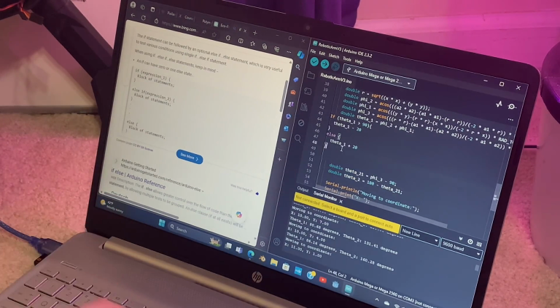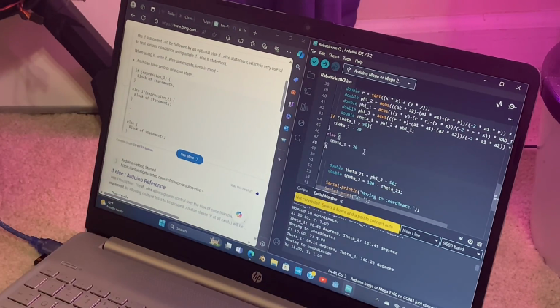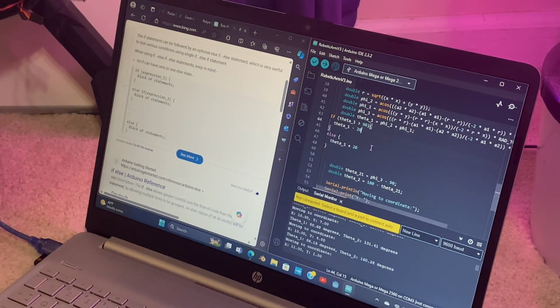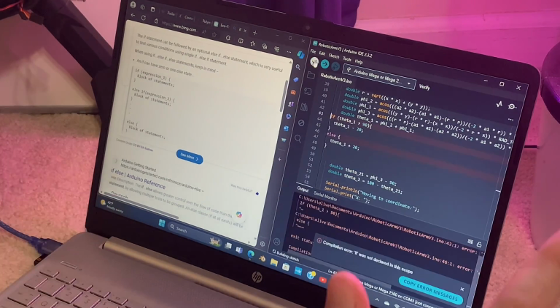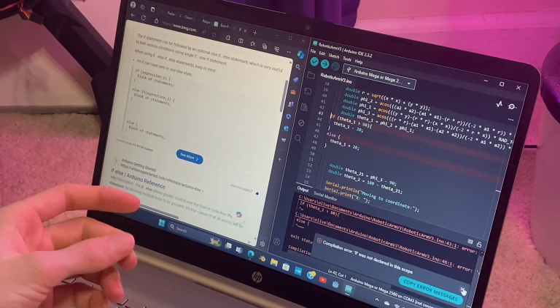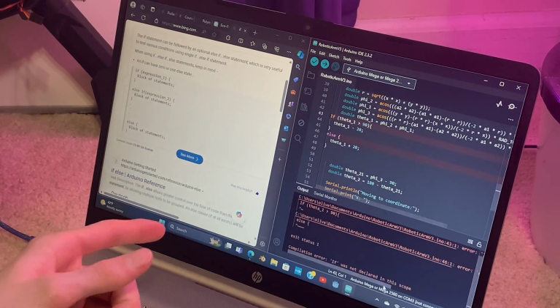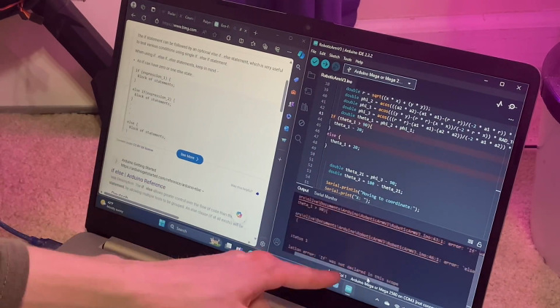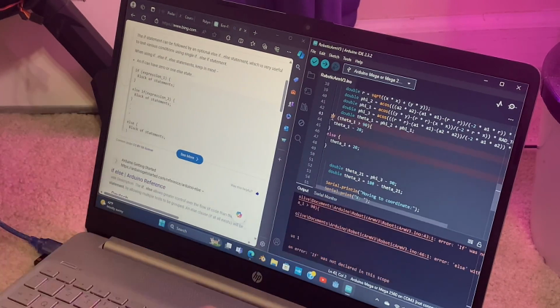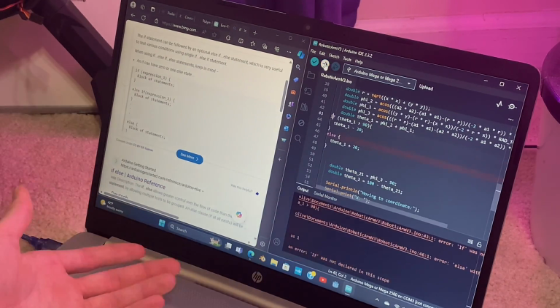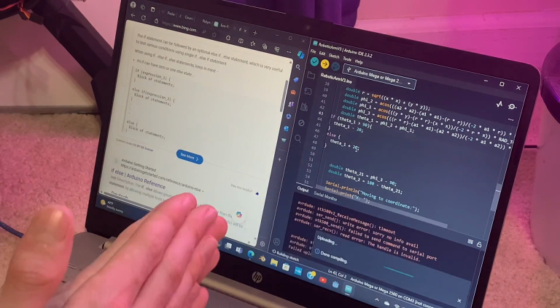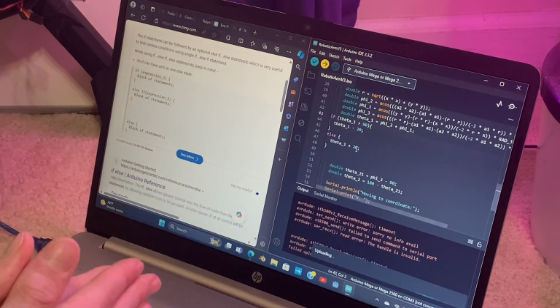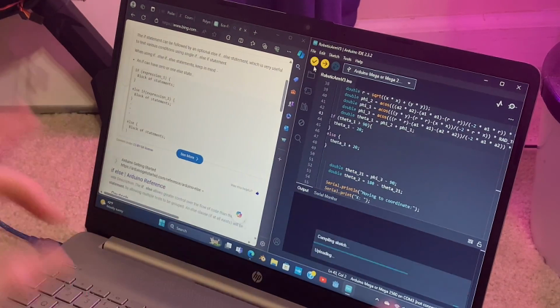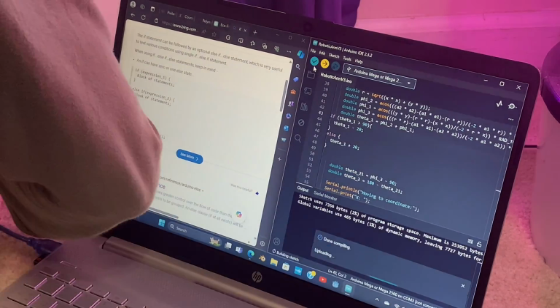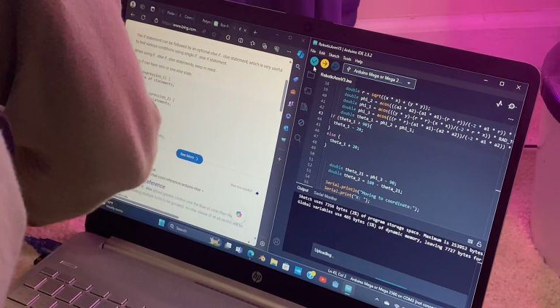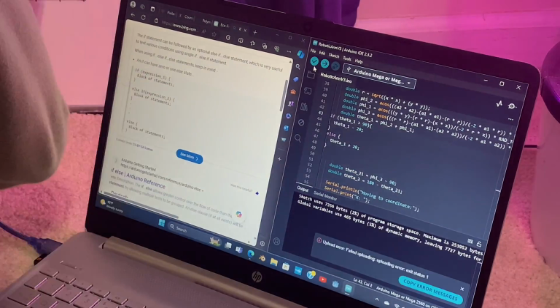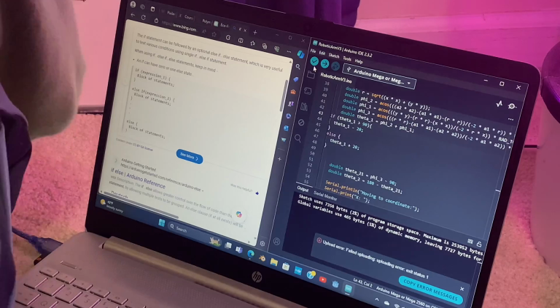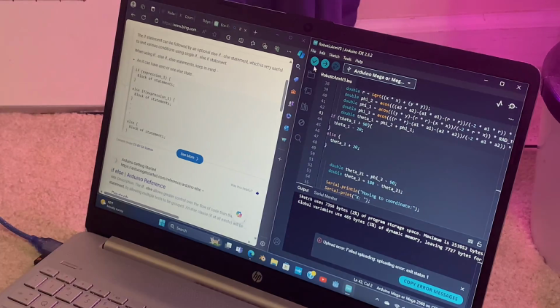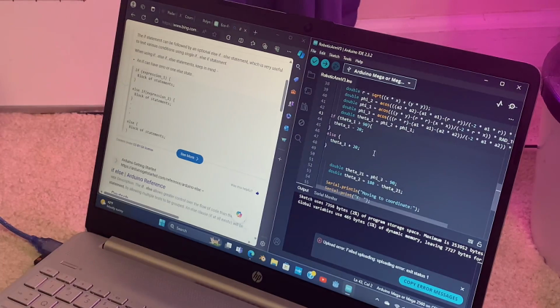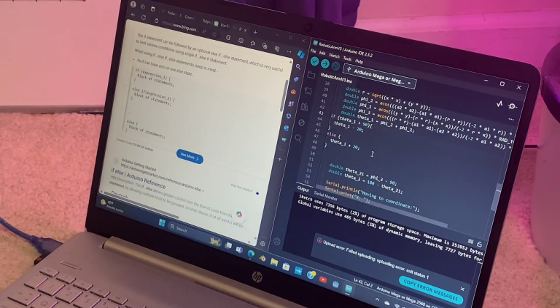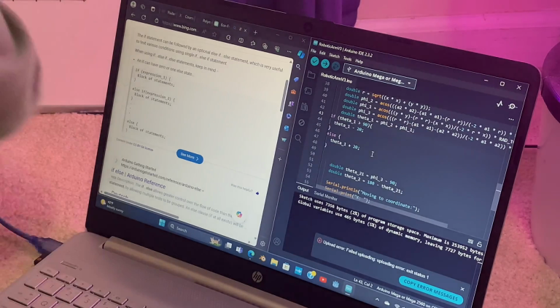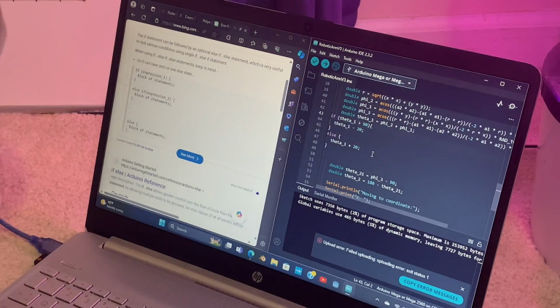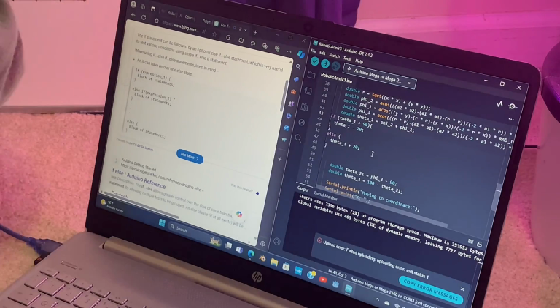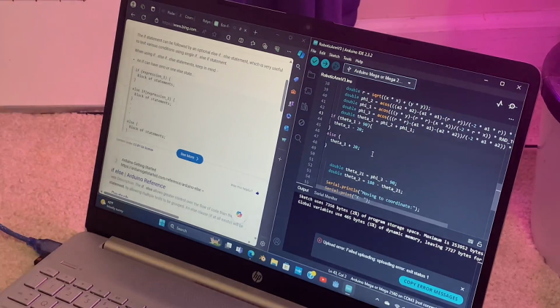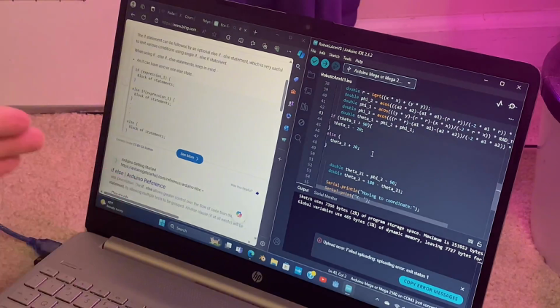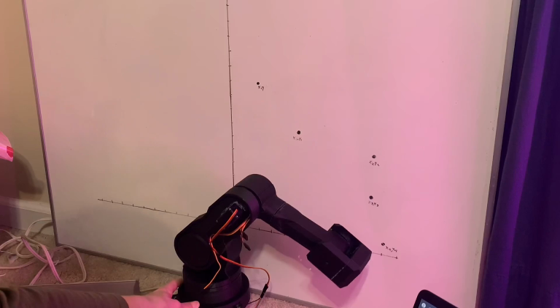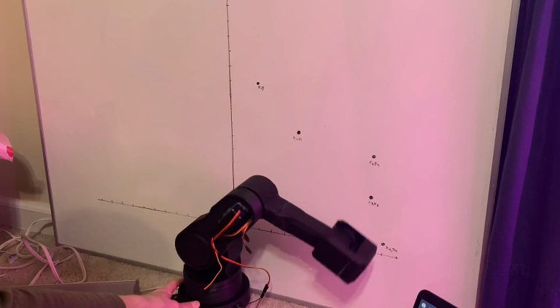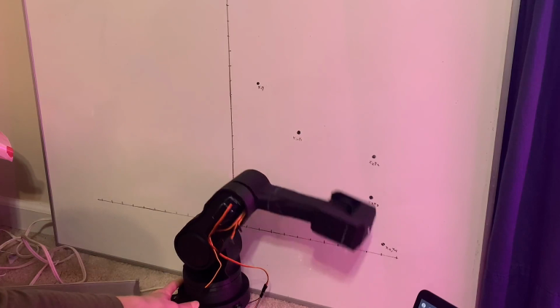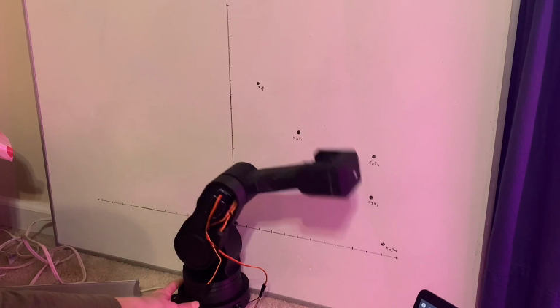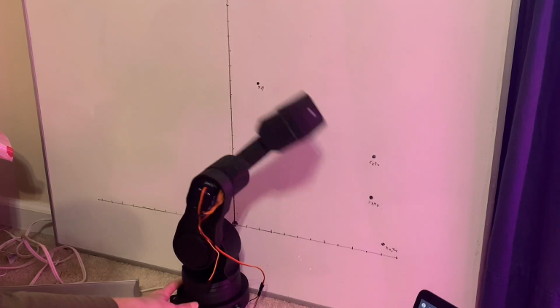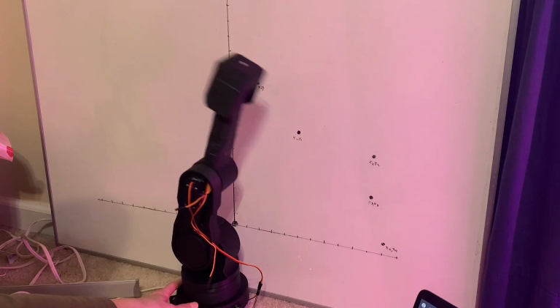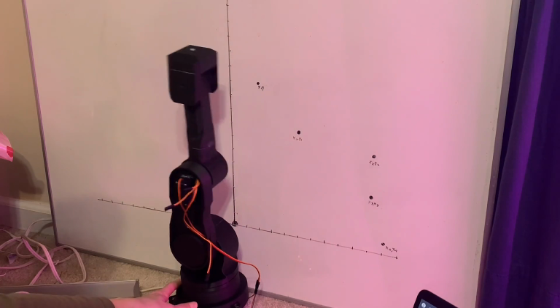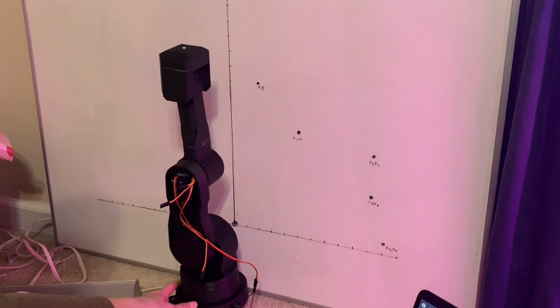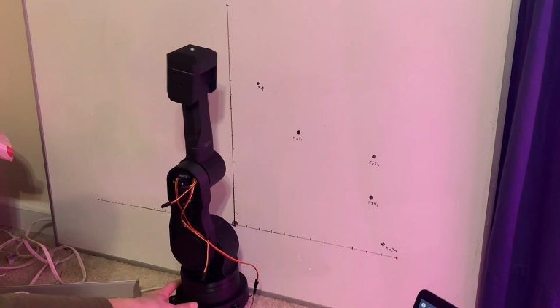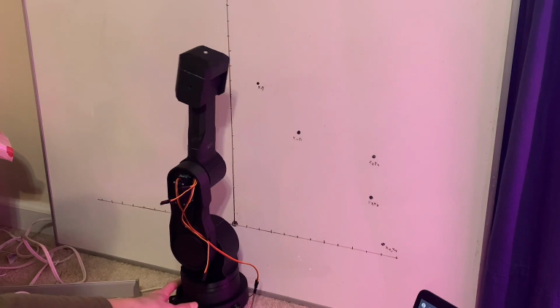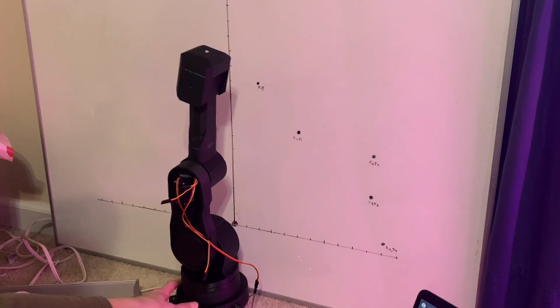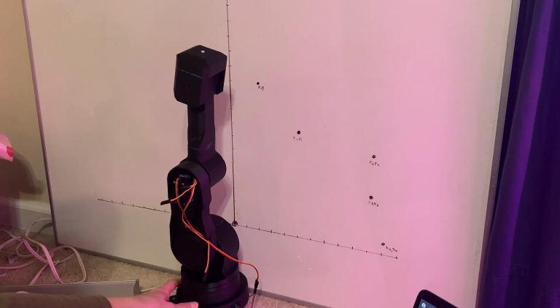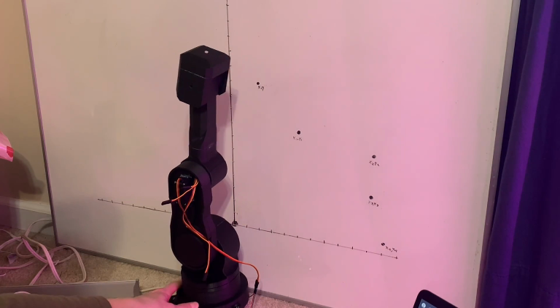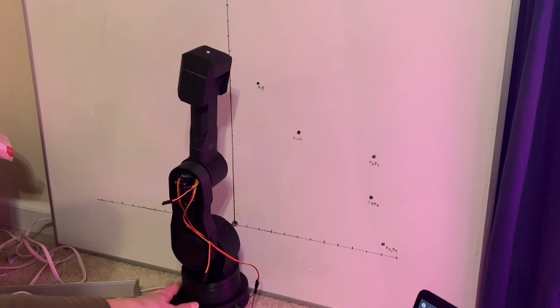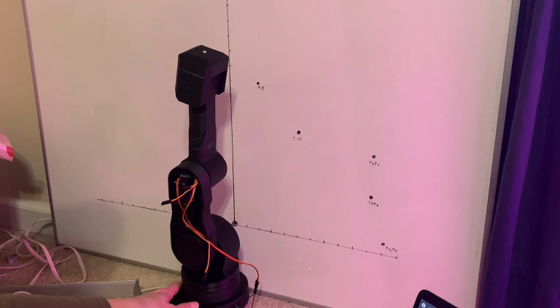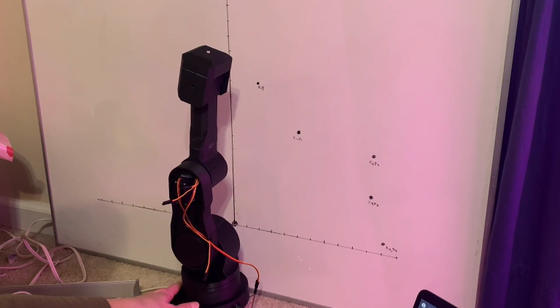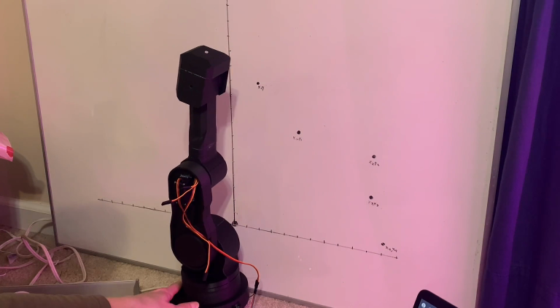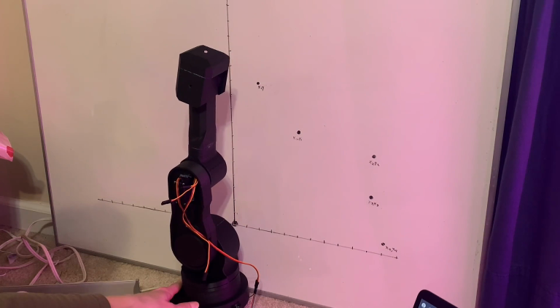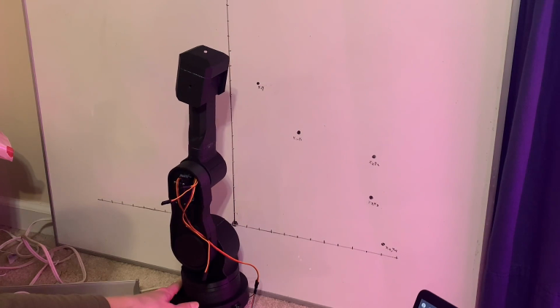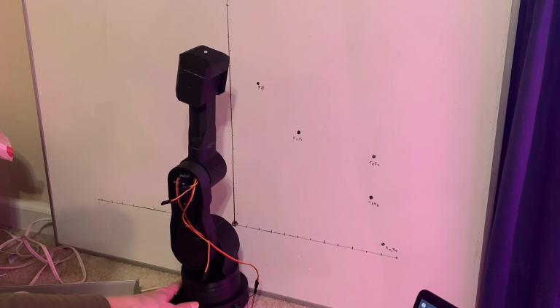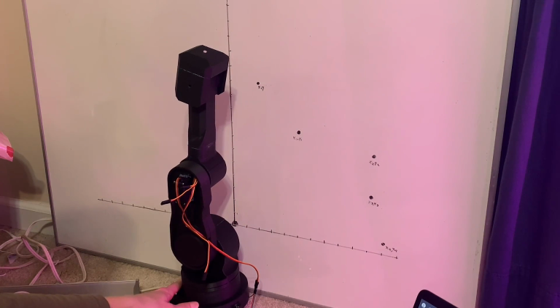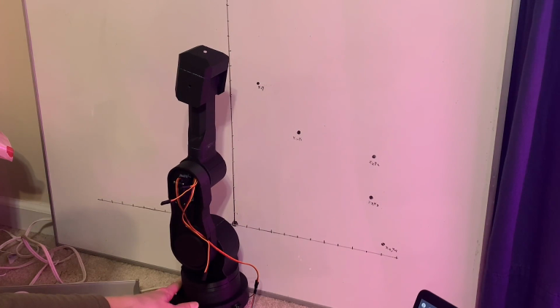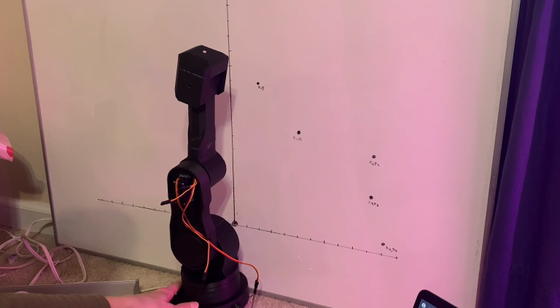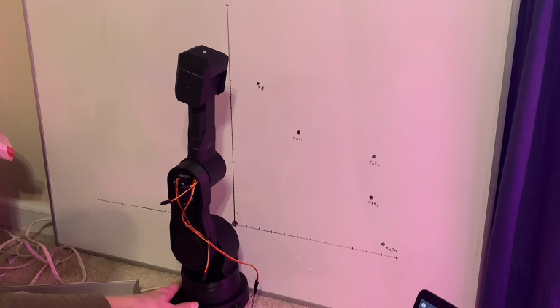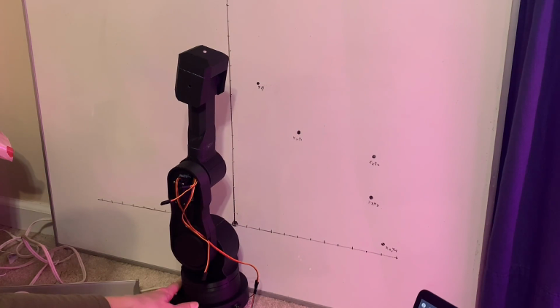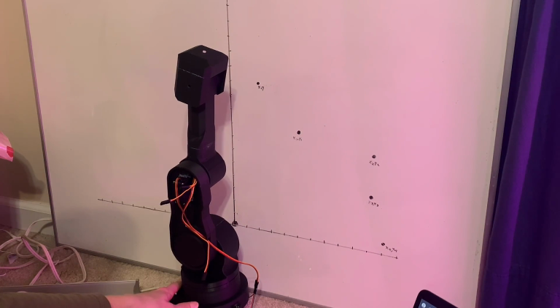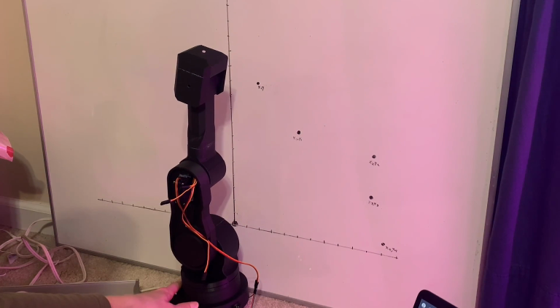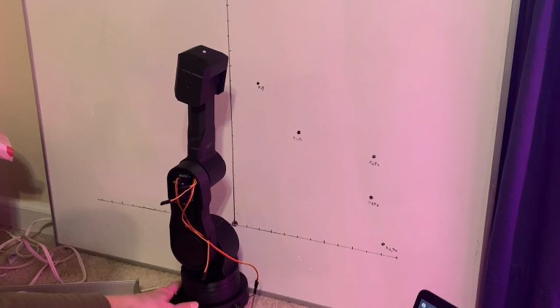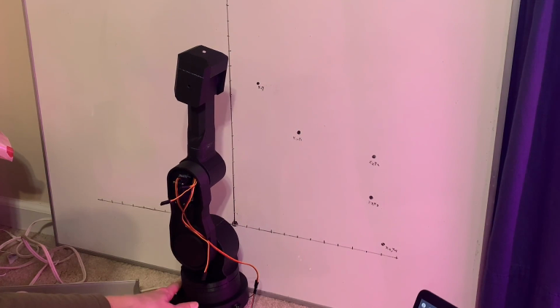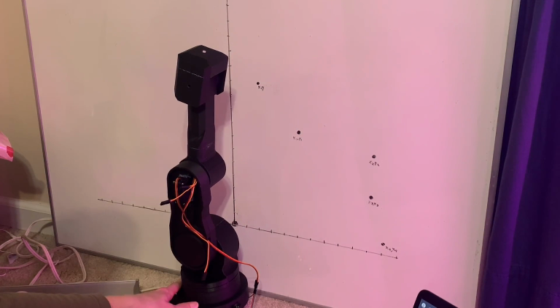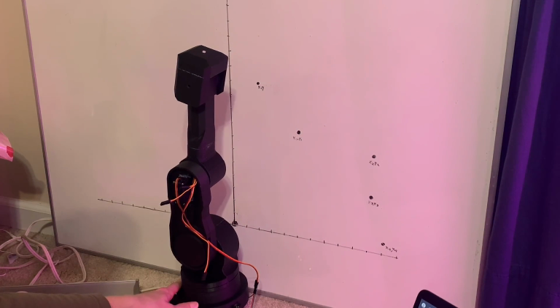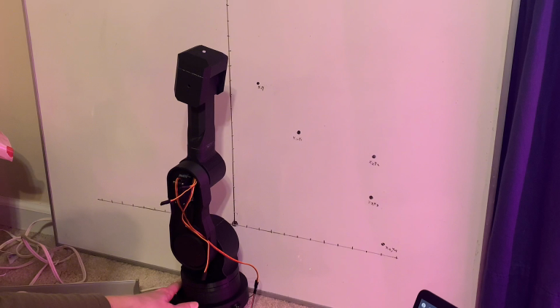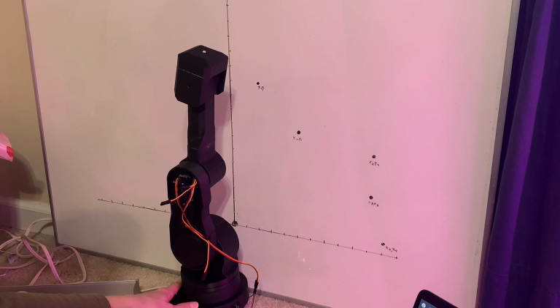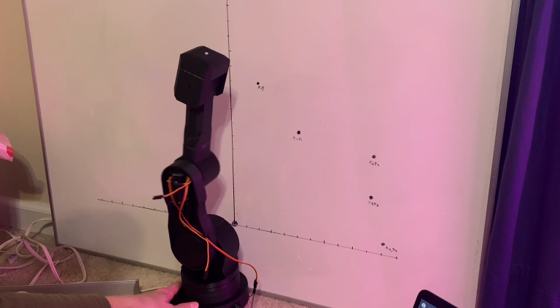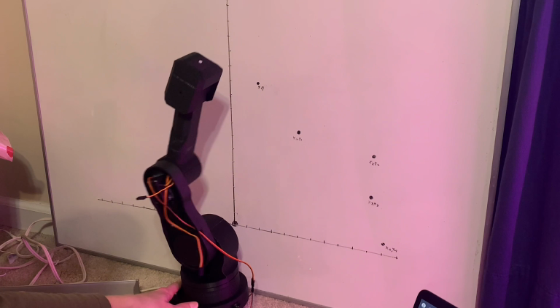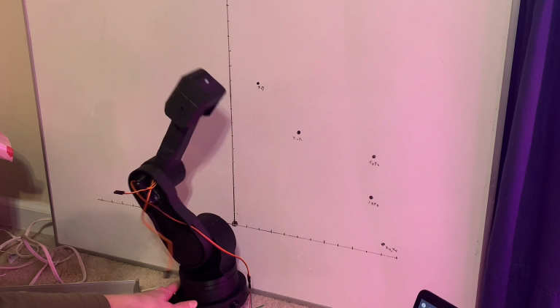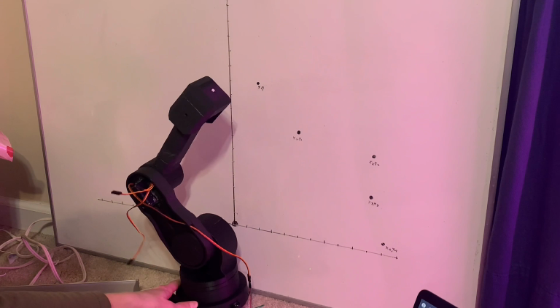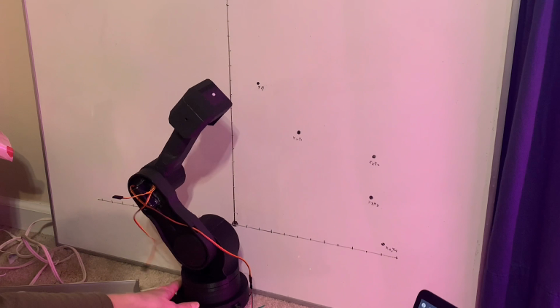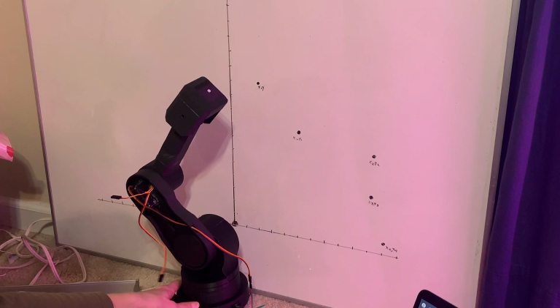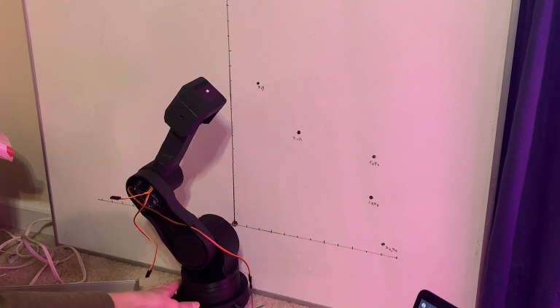Now that I have basically everything built and the basic code implemented, I now need to calculate the inverse kinematics. I will be linking all the resources and documents that I used, including videos, in the description down below if you are wanting to build one of these yourself.